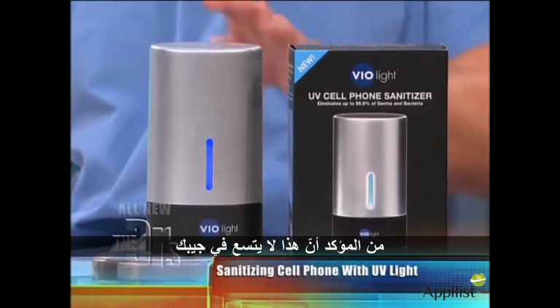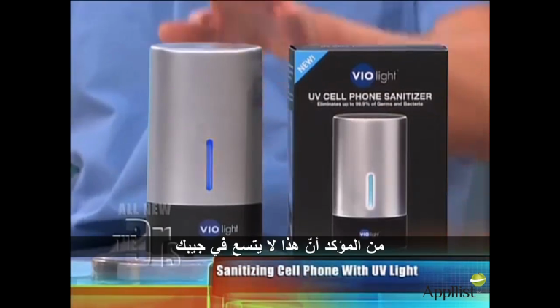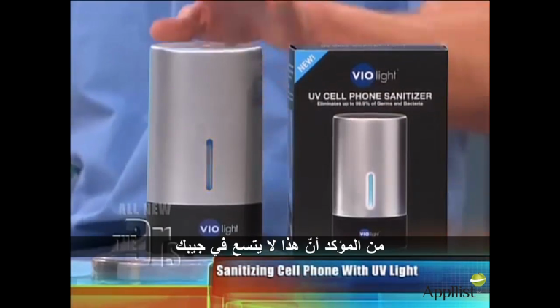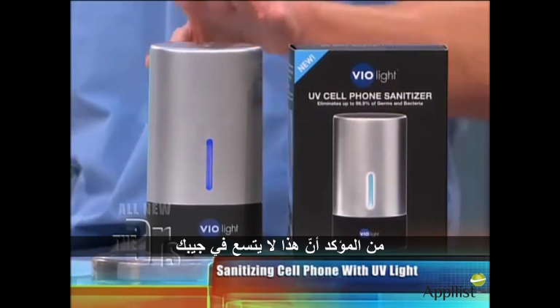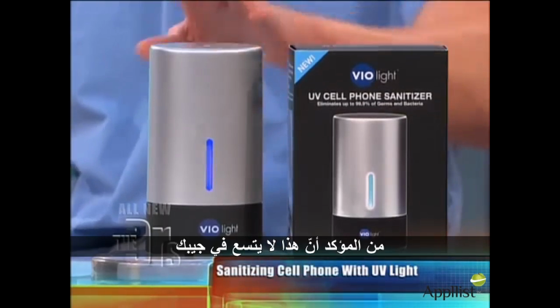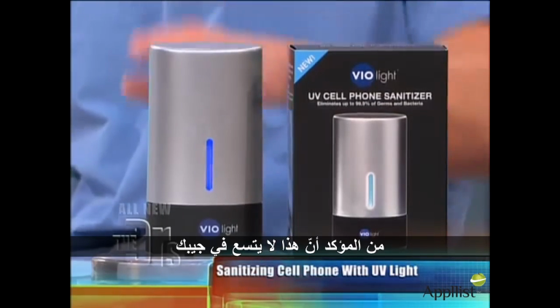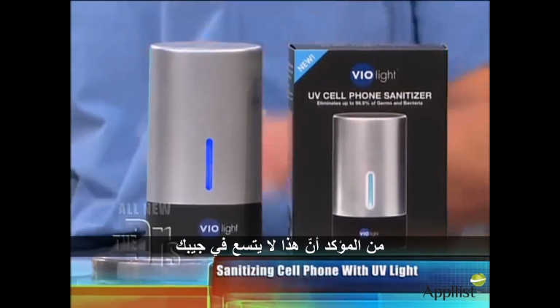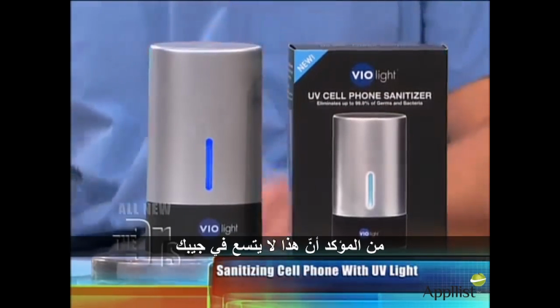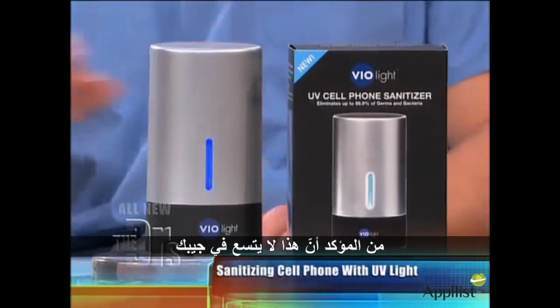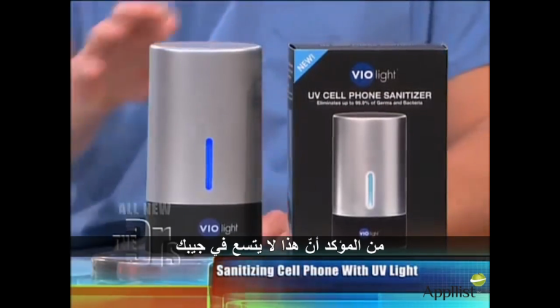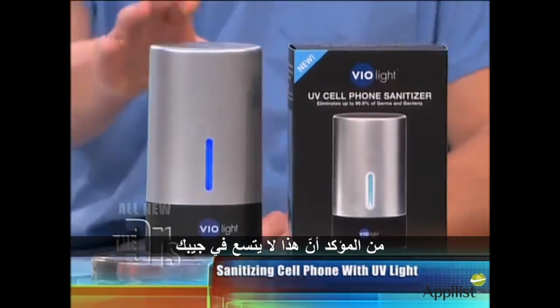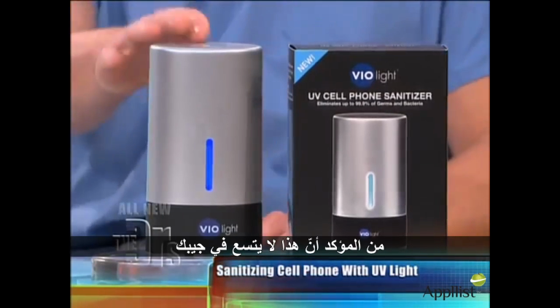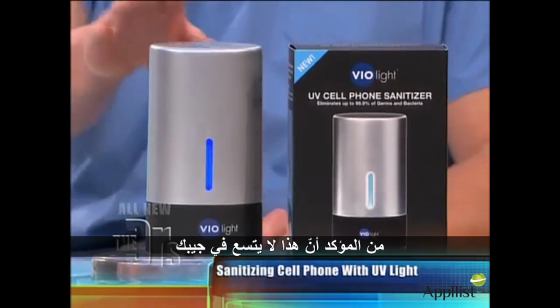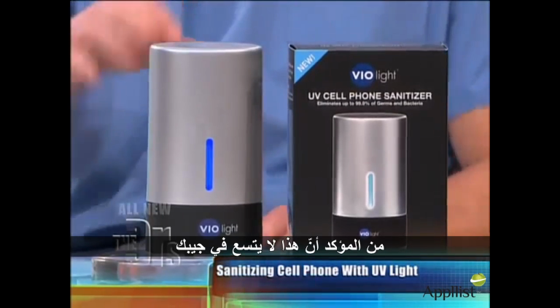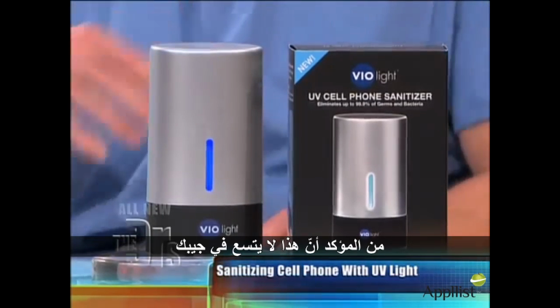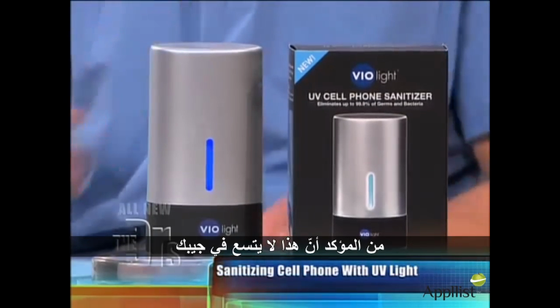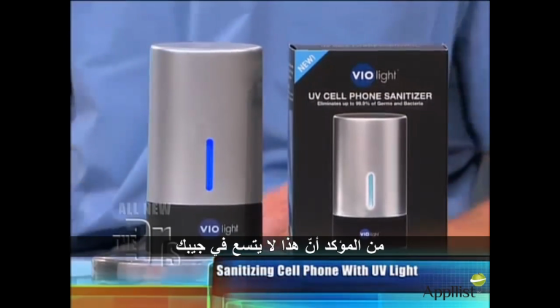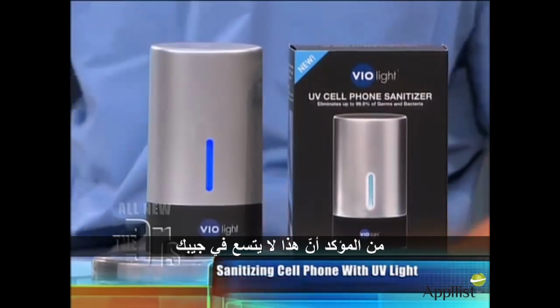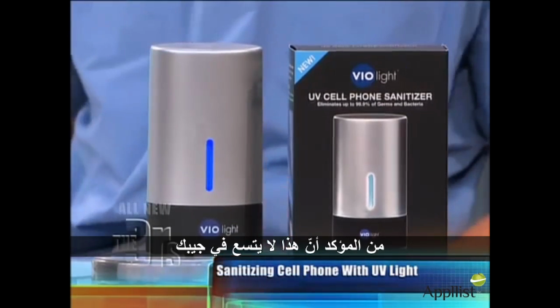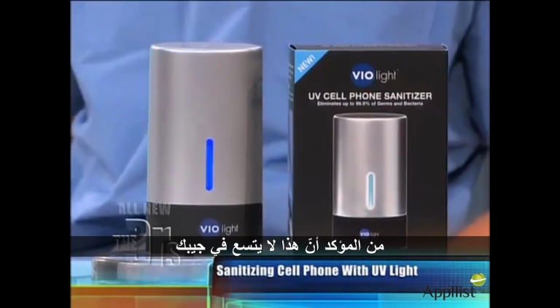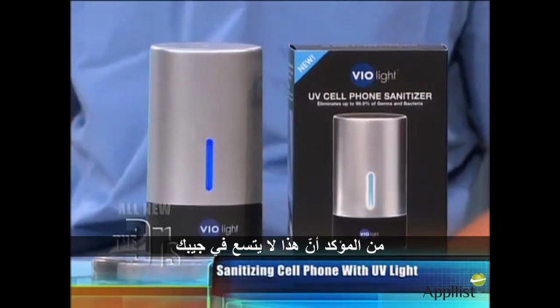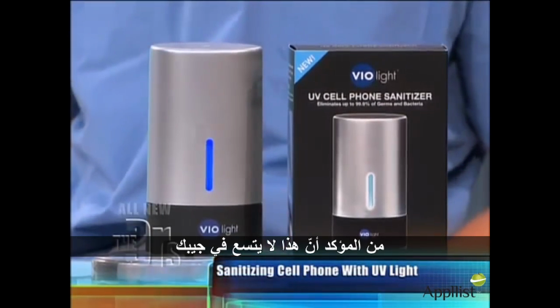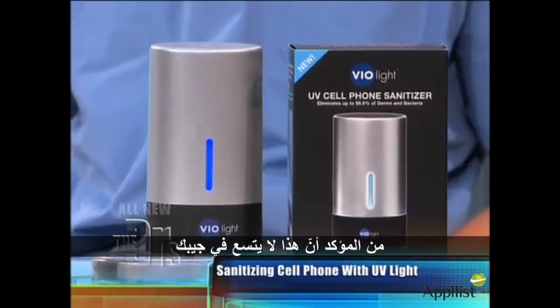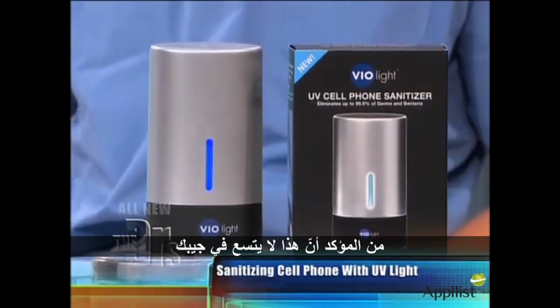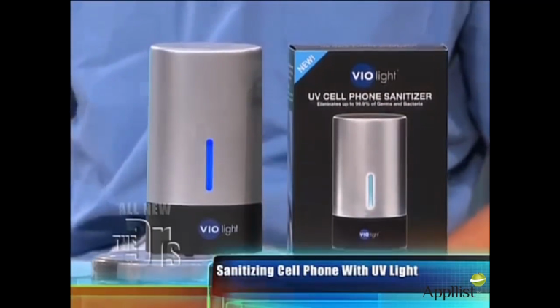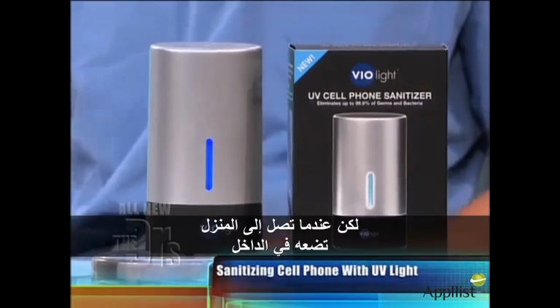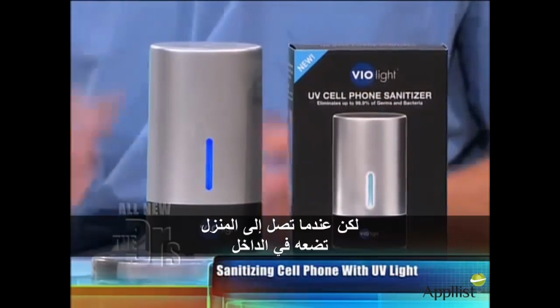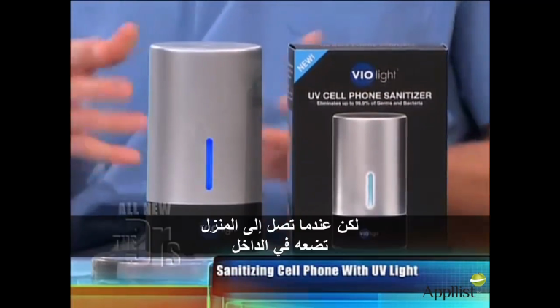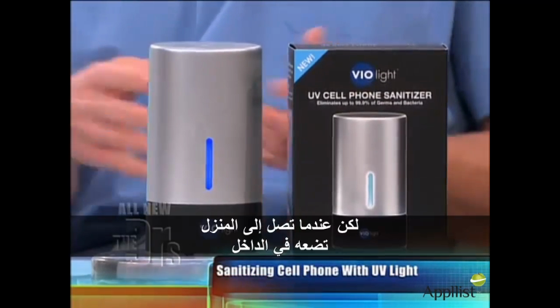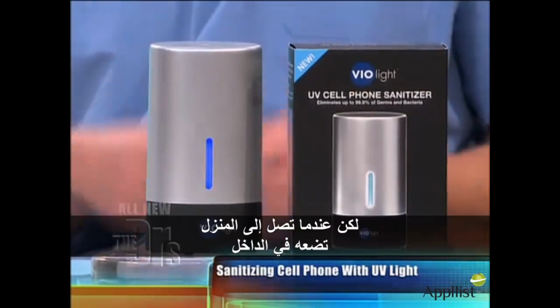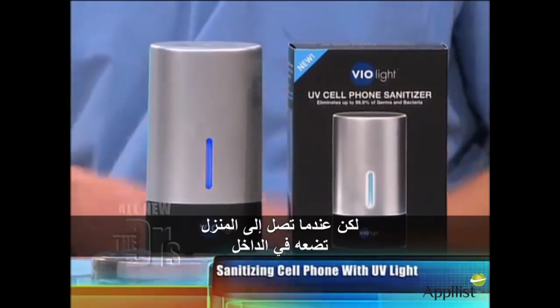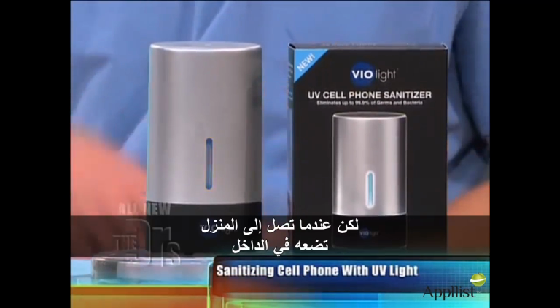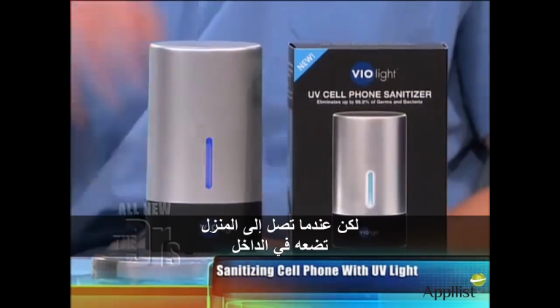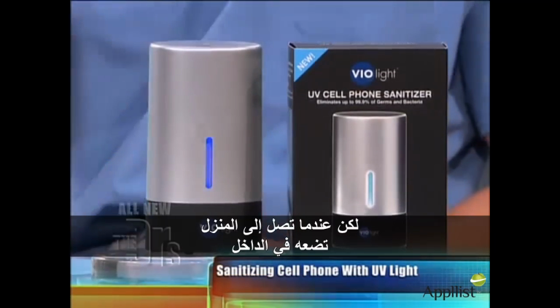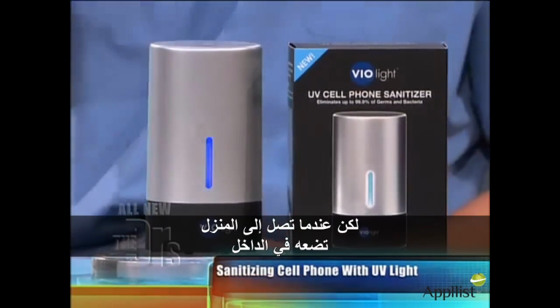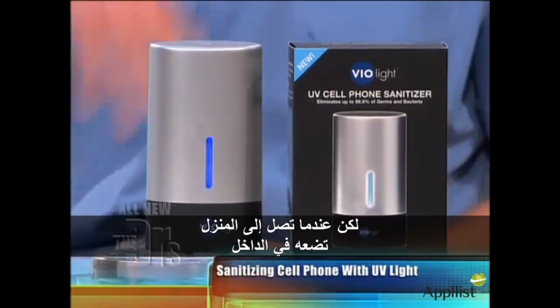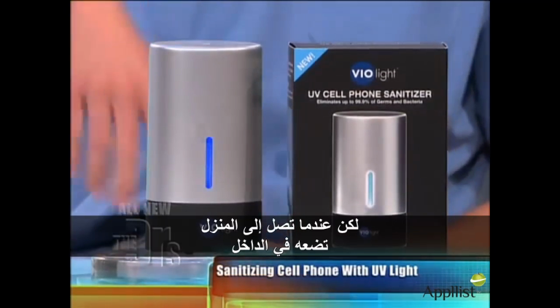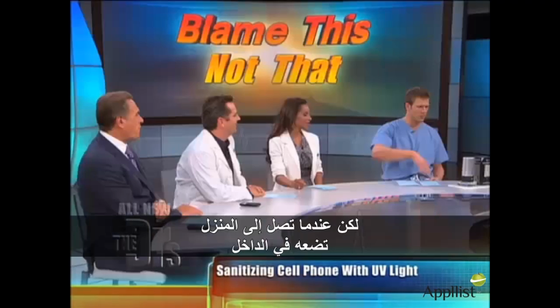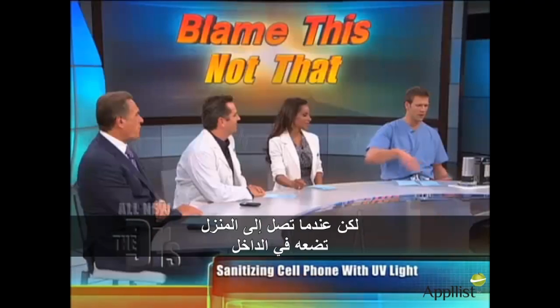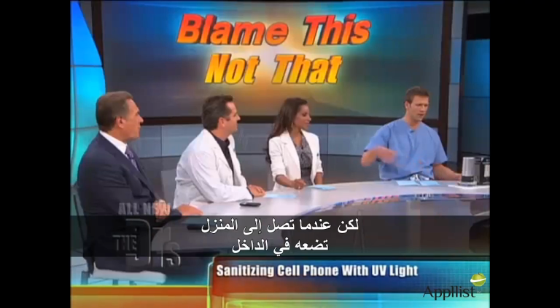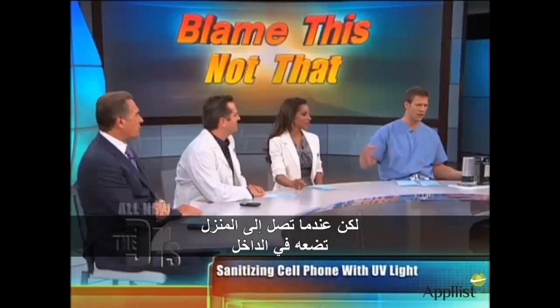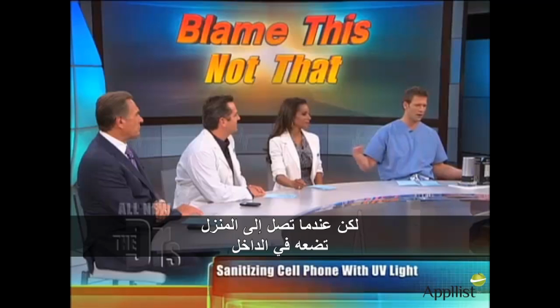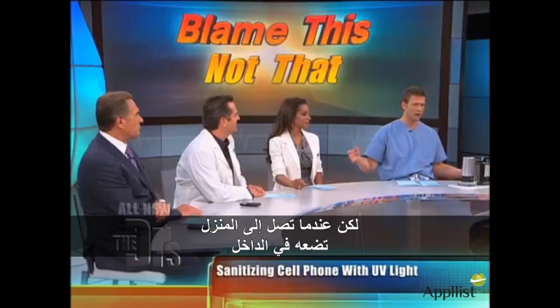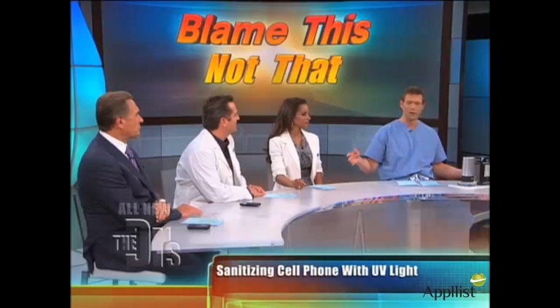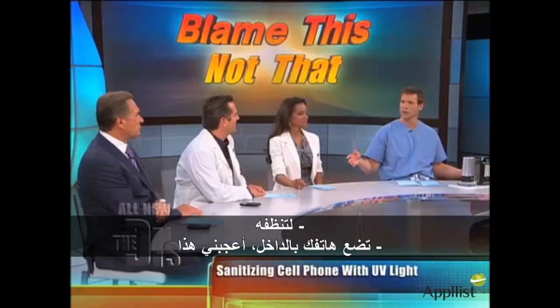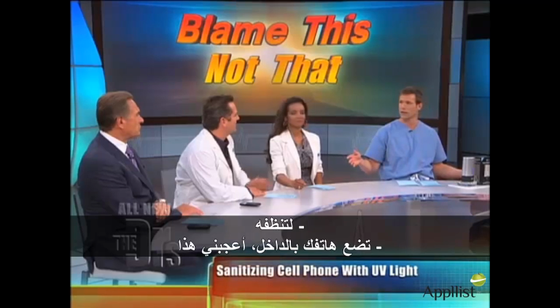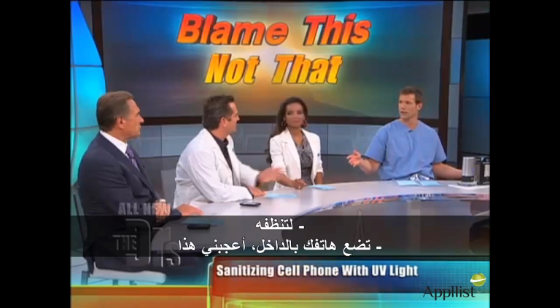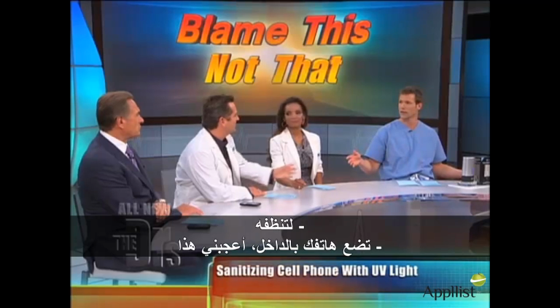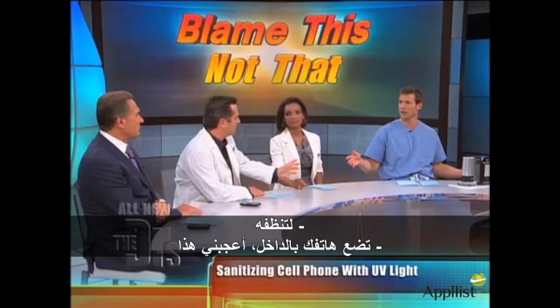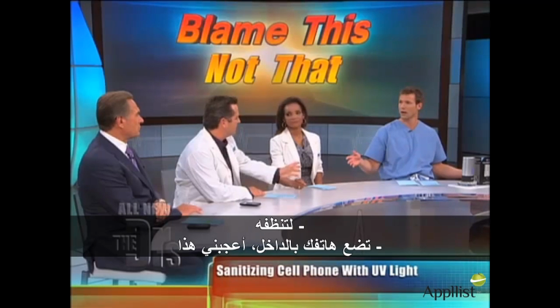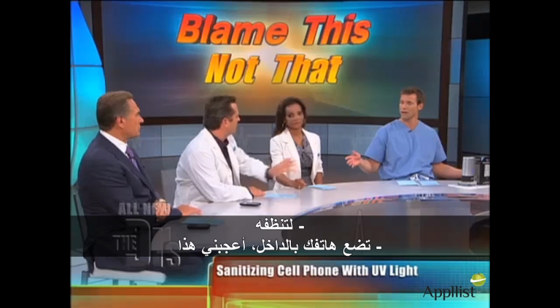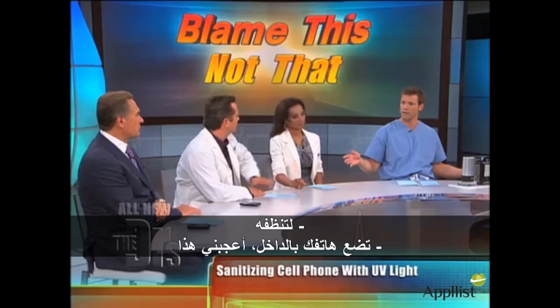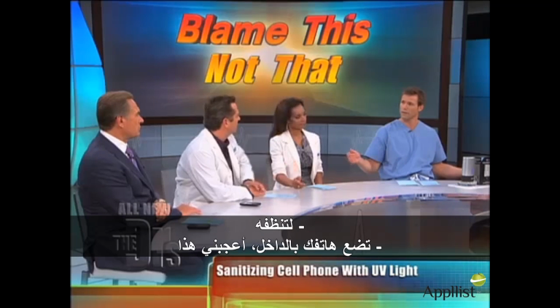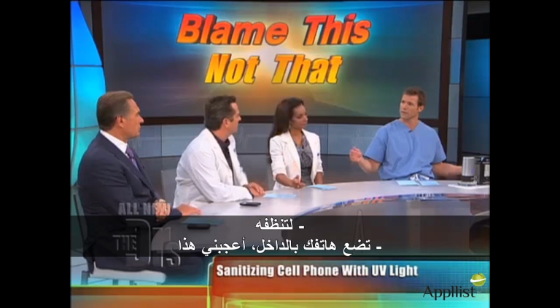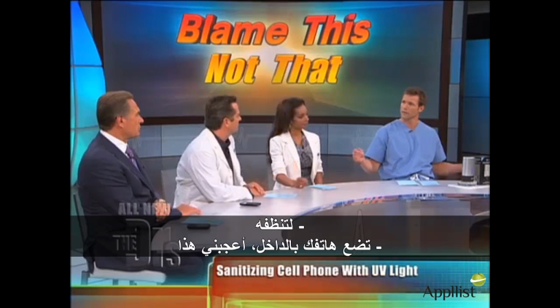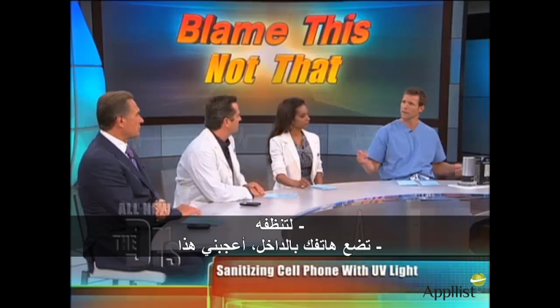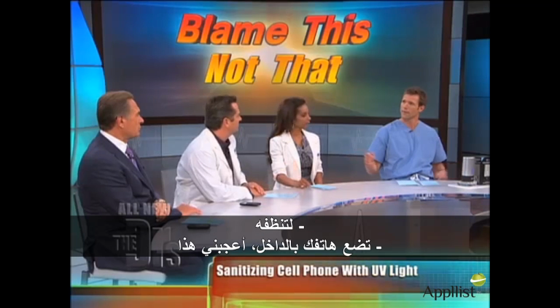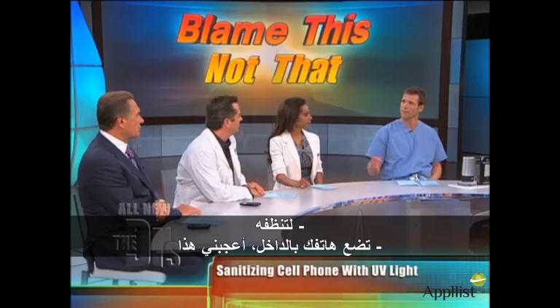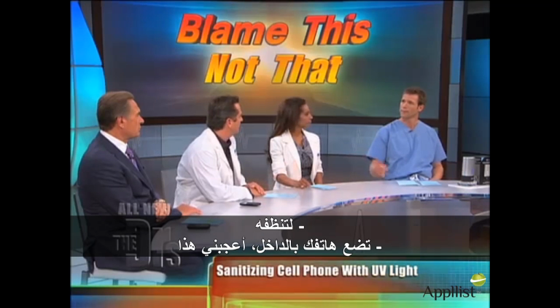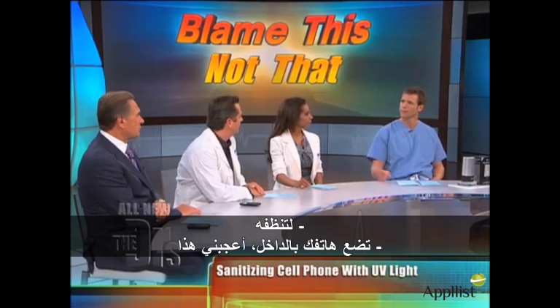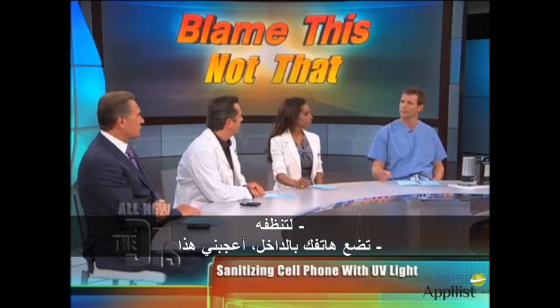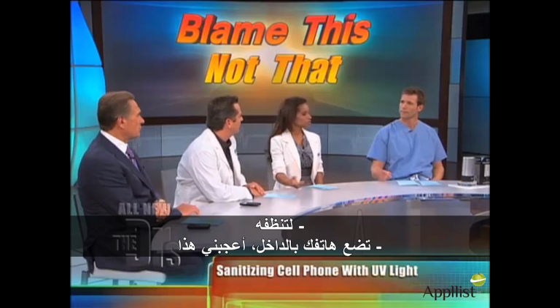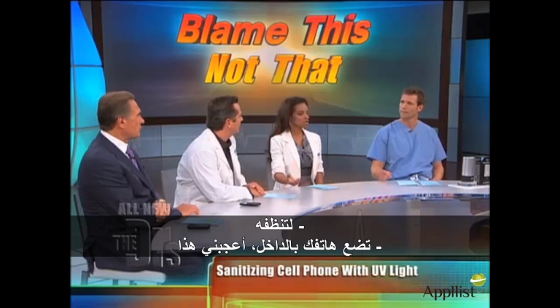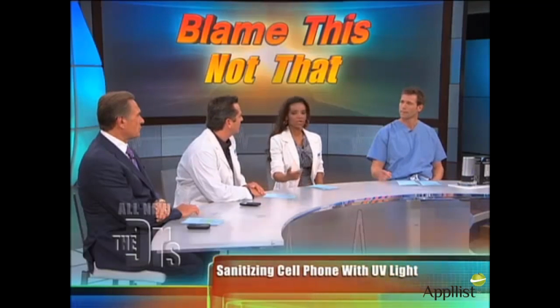This is probably not something you're going to be able to fit in your pocket, but if you have that at home, you can drop it in there and clean things off. Keep your cell phone, just put it there. I like that.